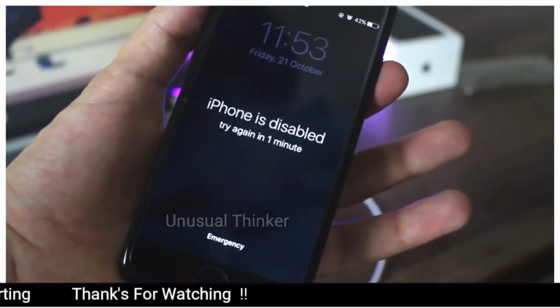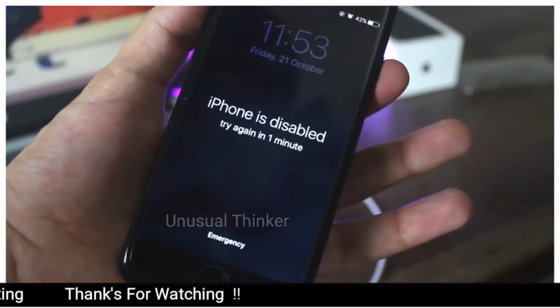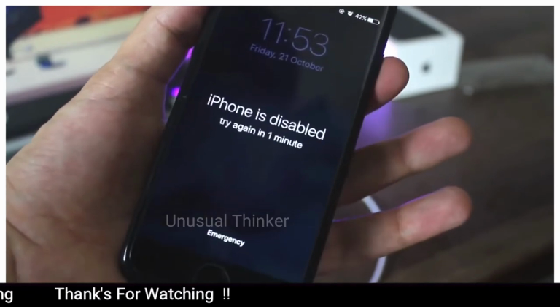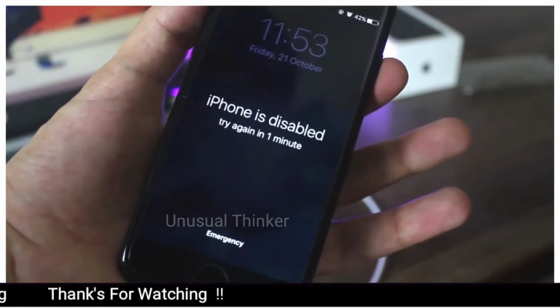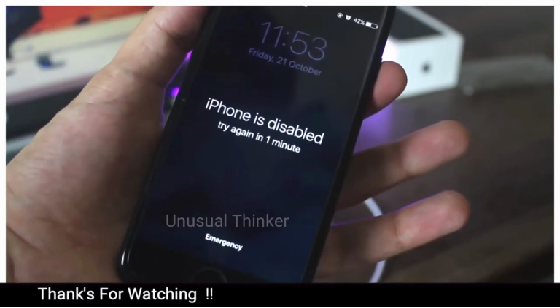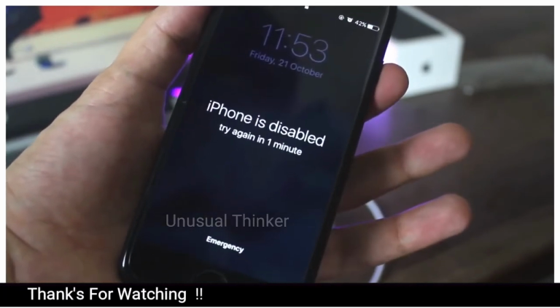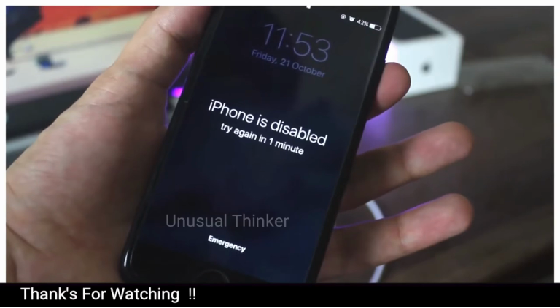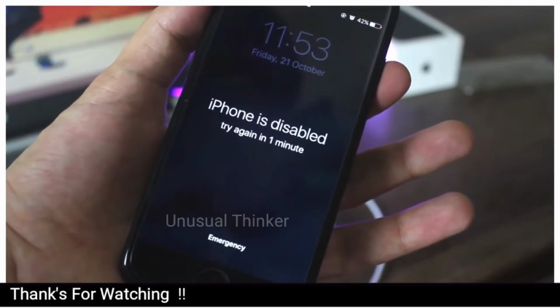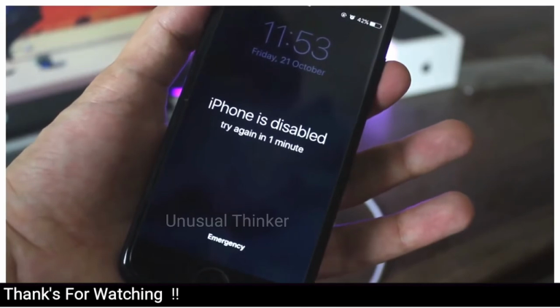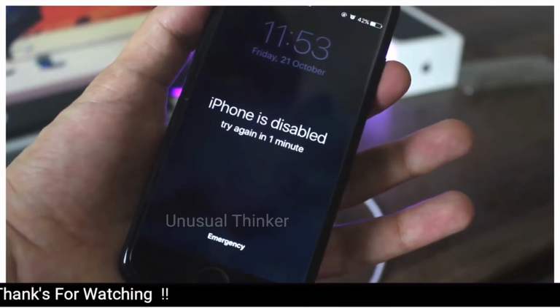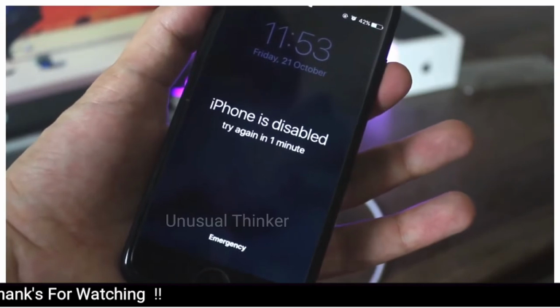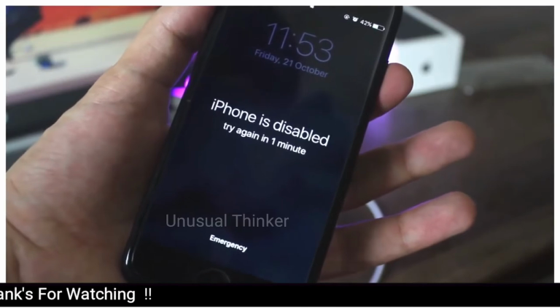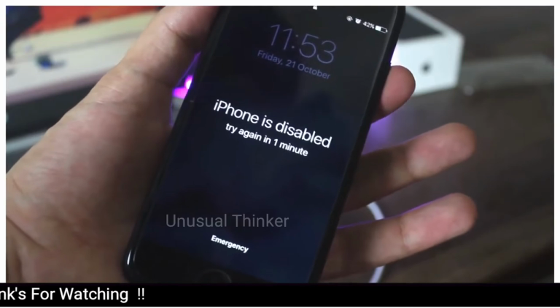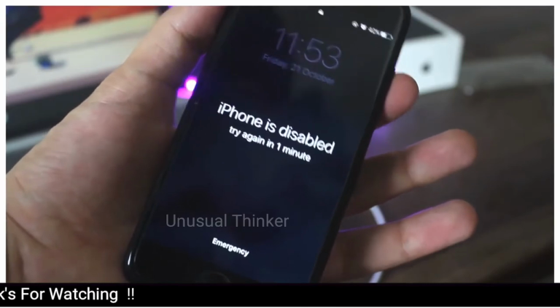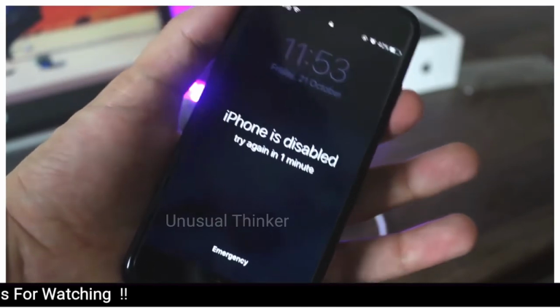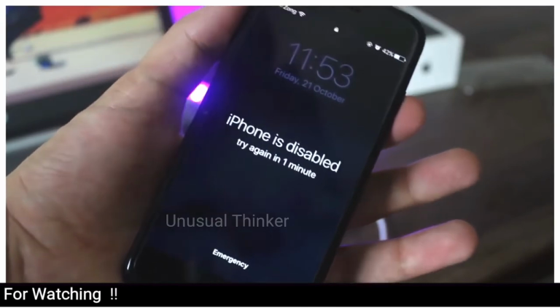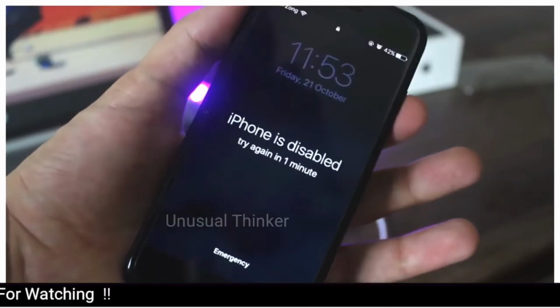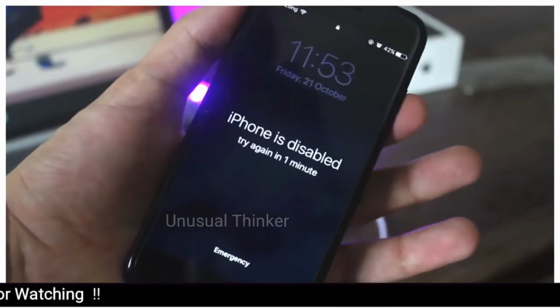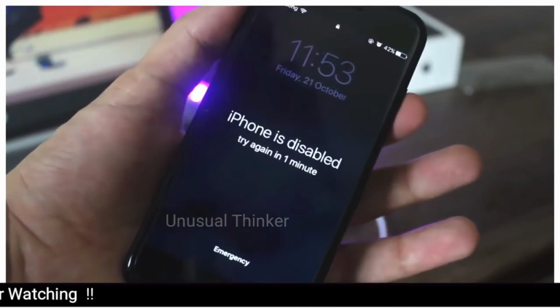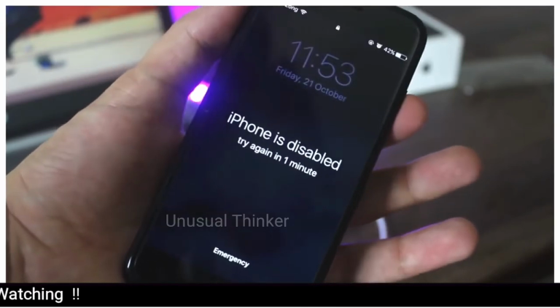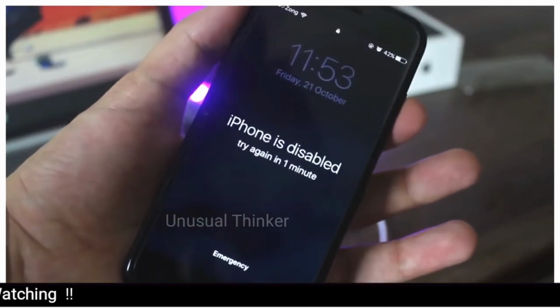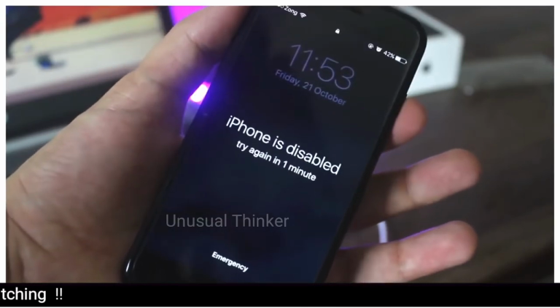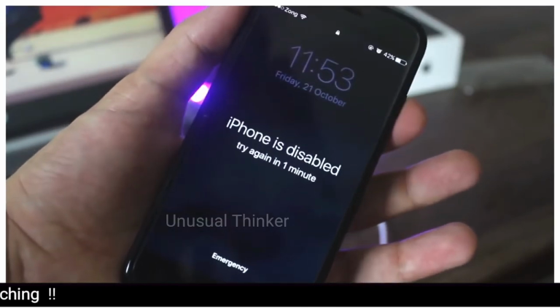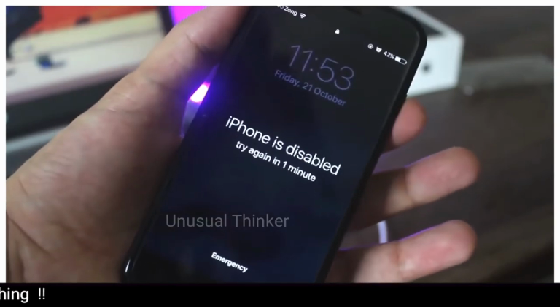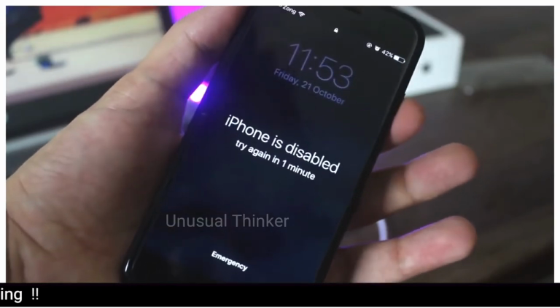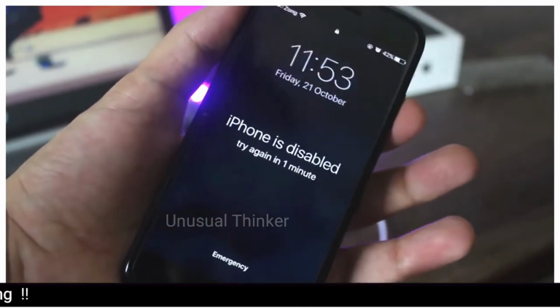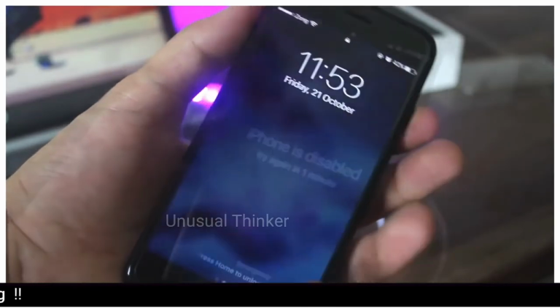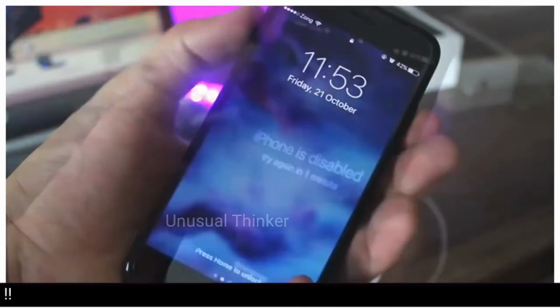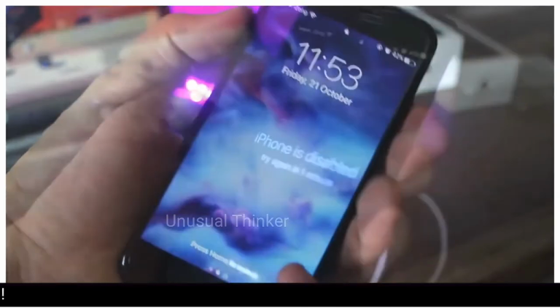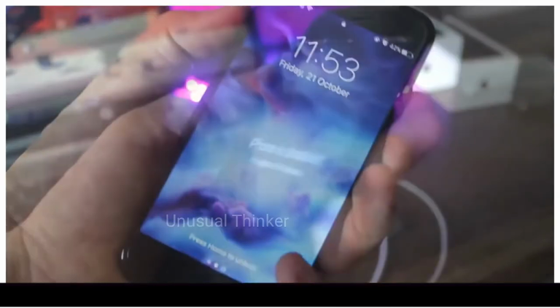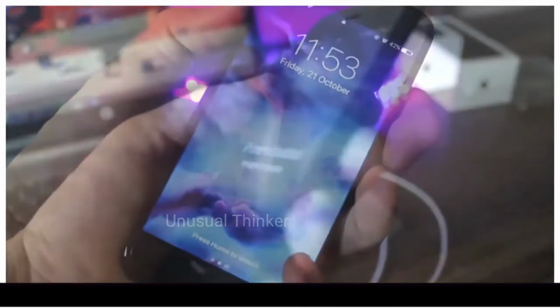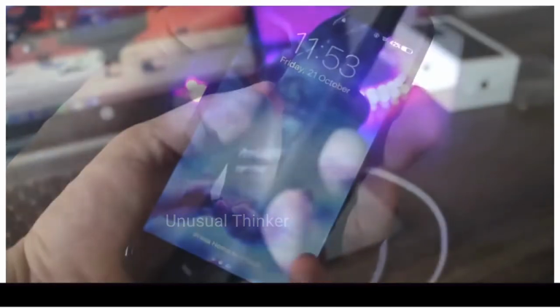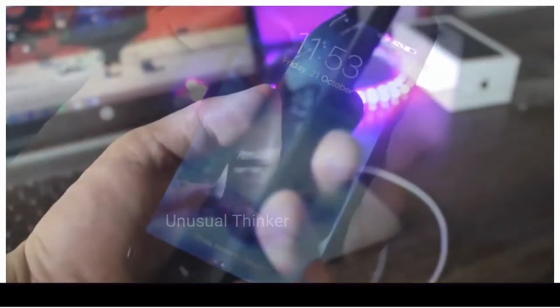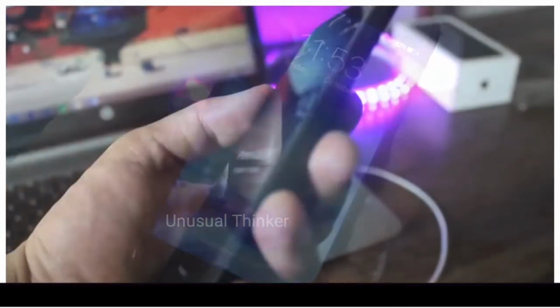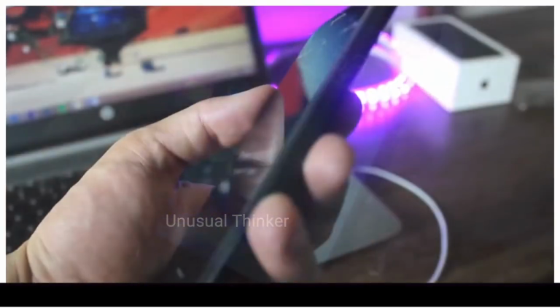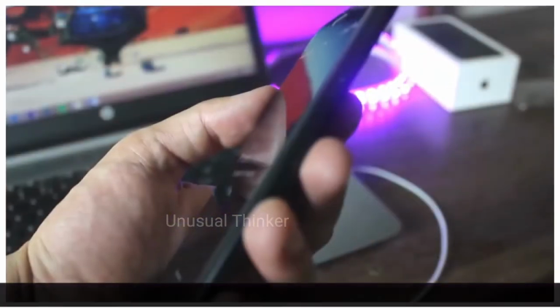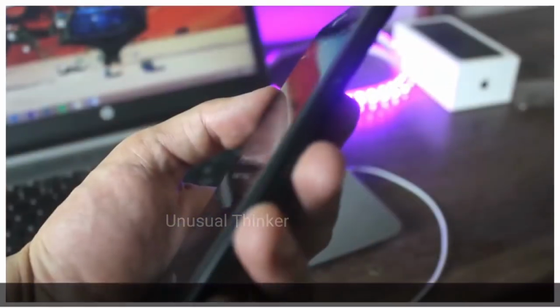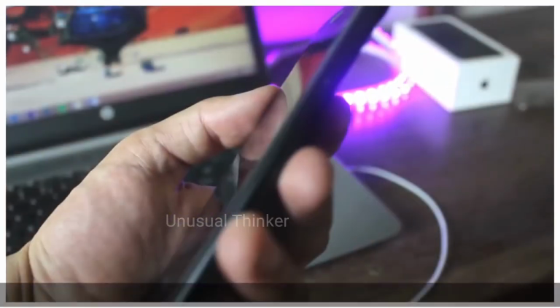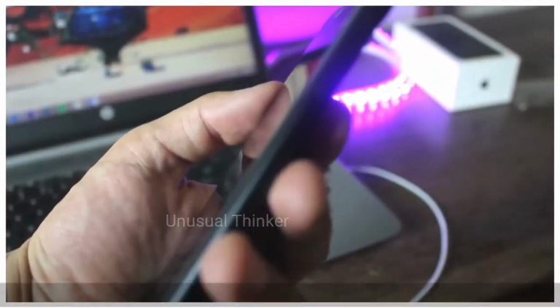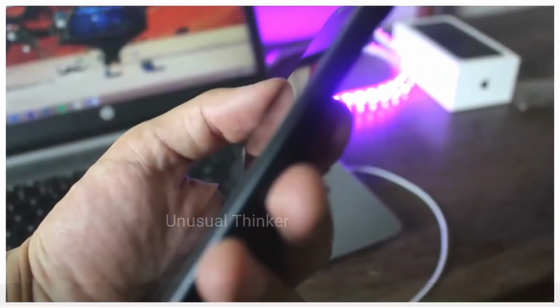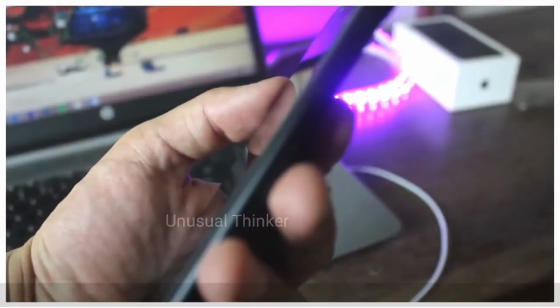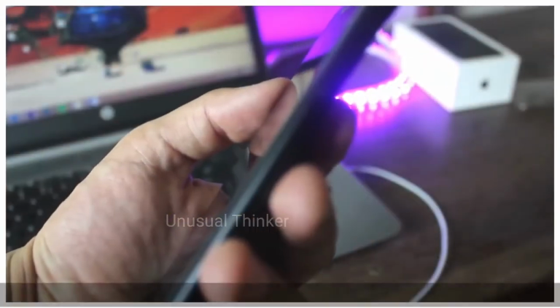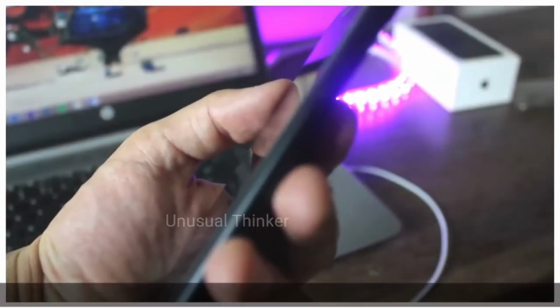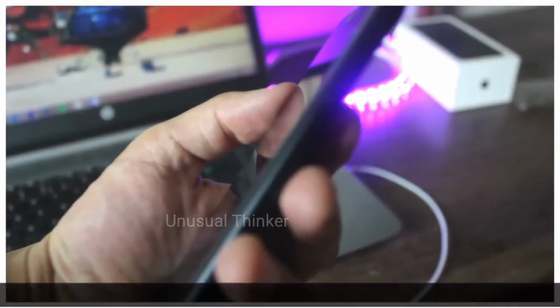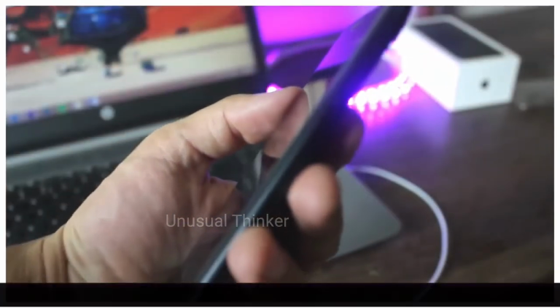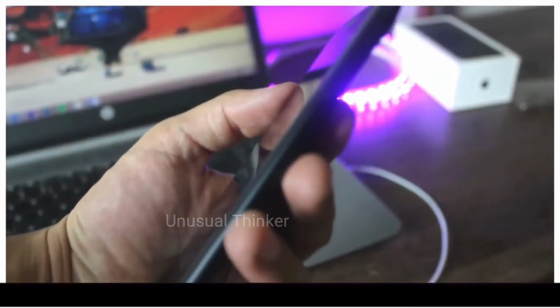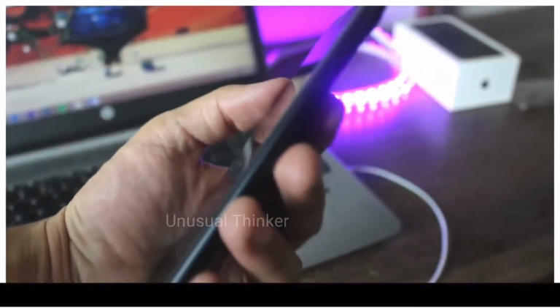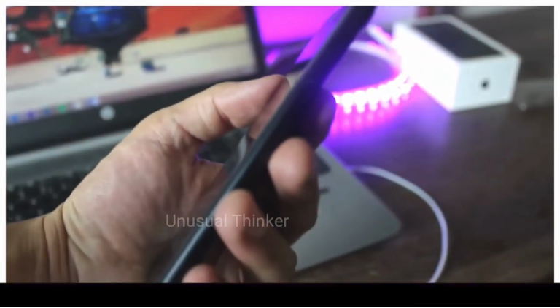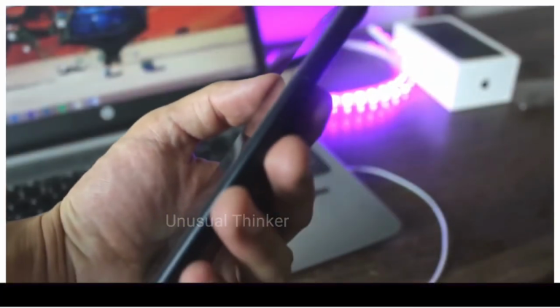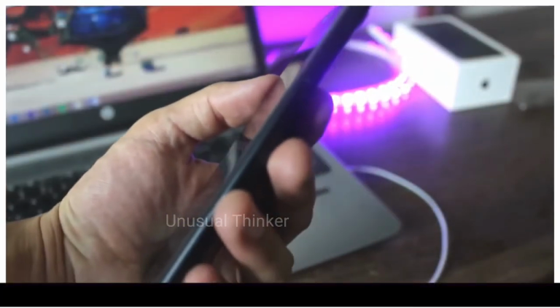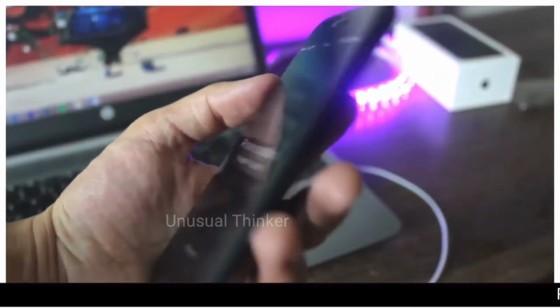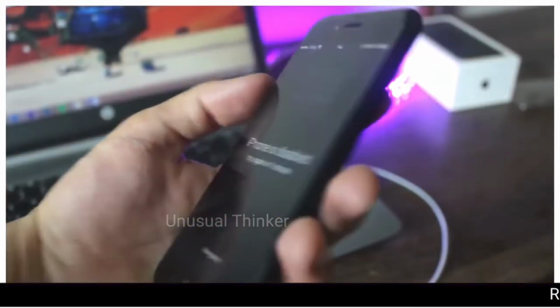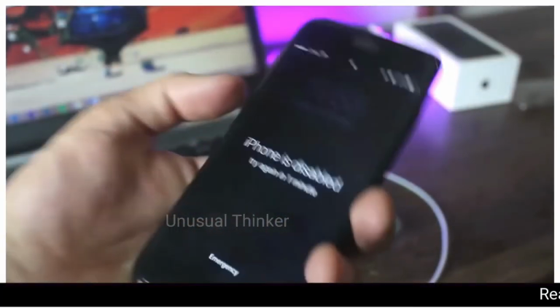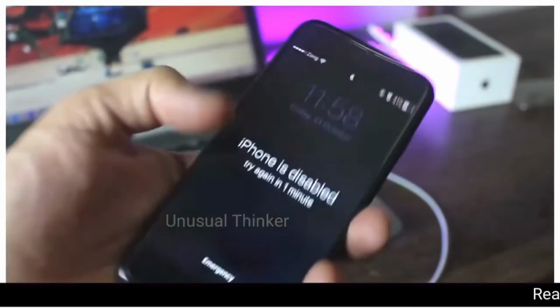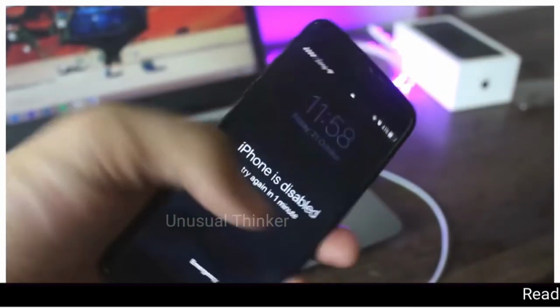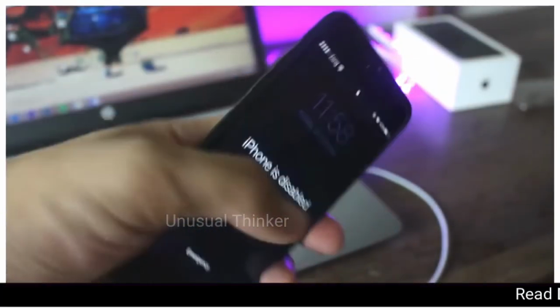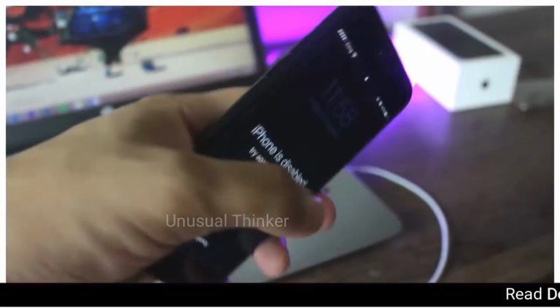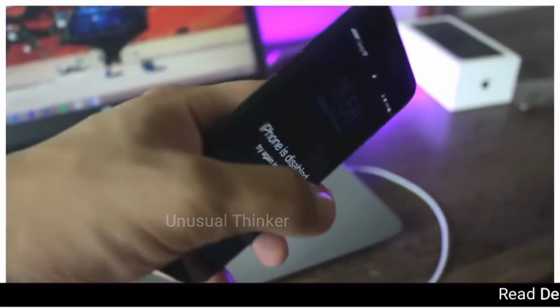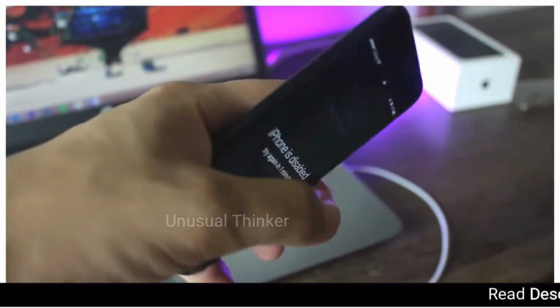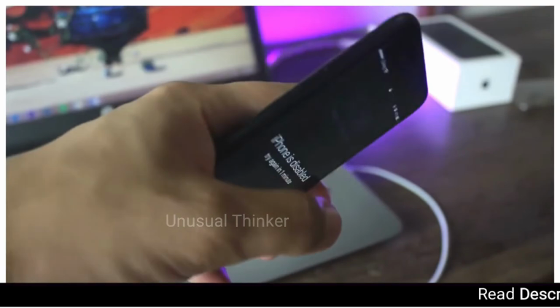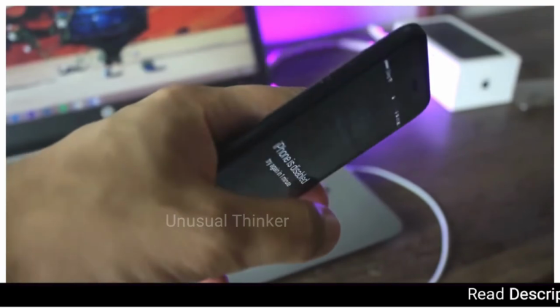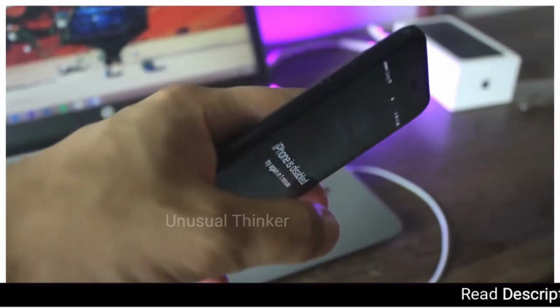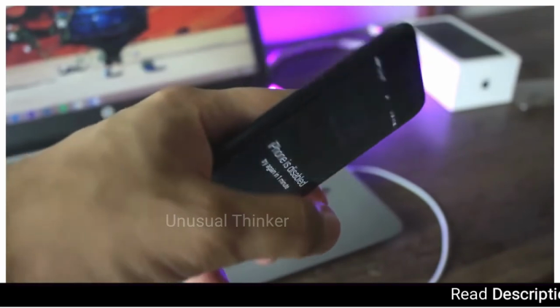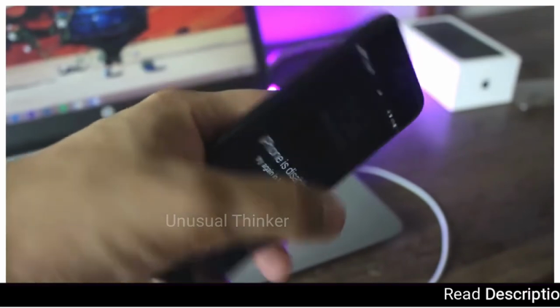So we will be putting our device in recovery mode and then we will restore it to the latest firmware through iTunes.